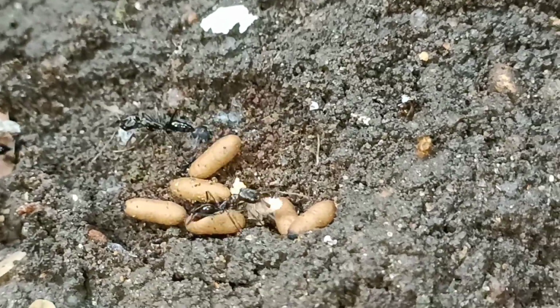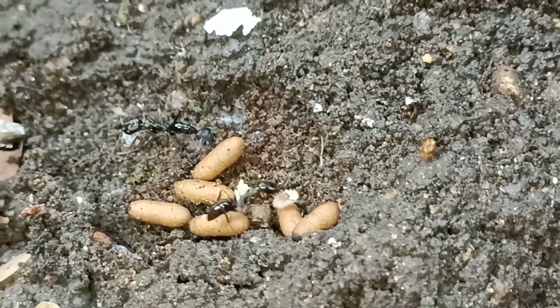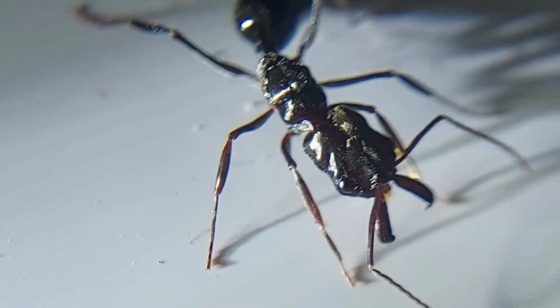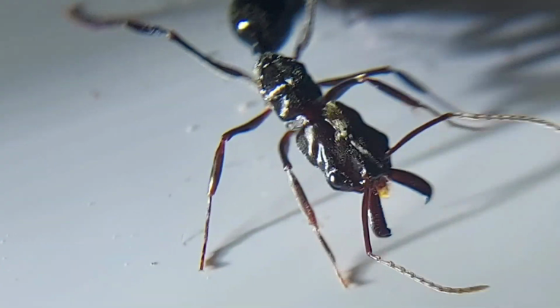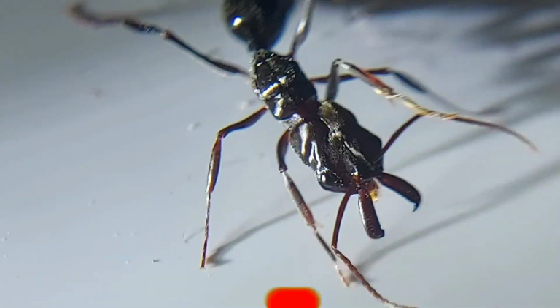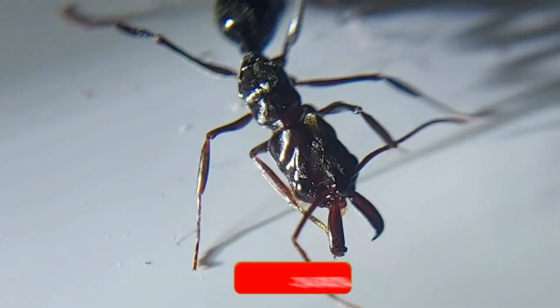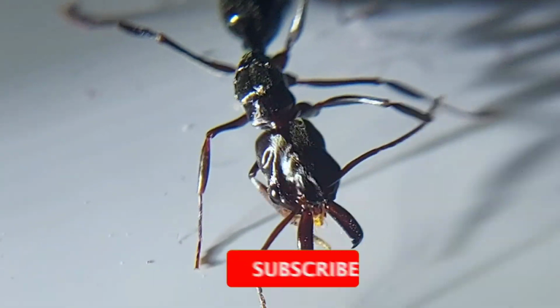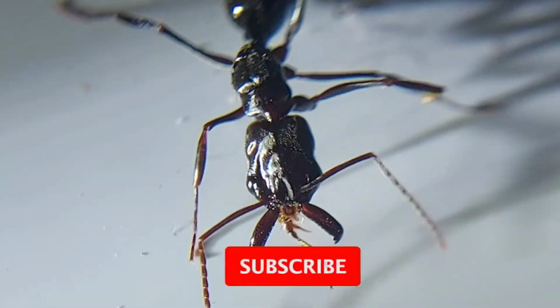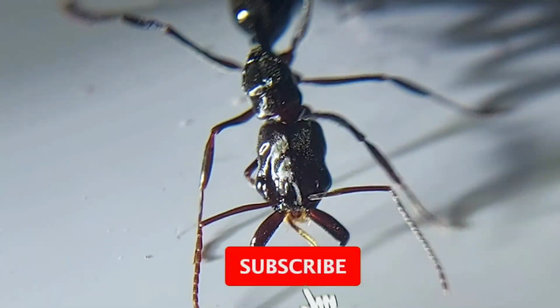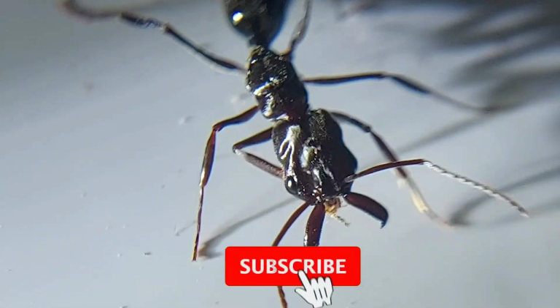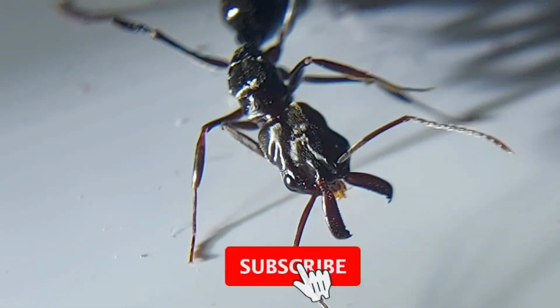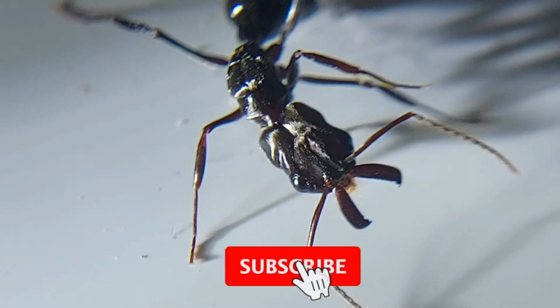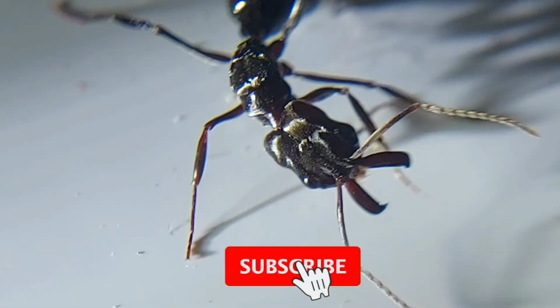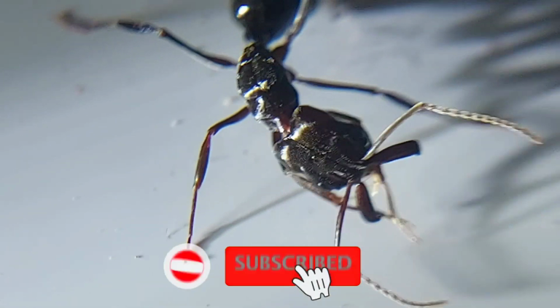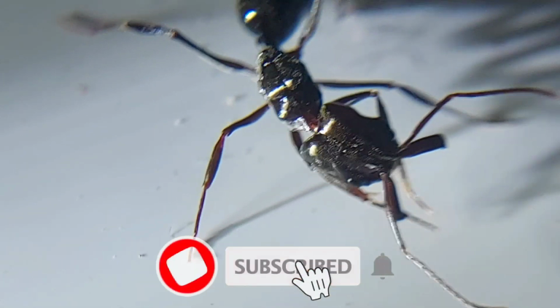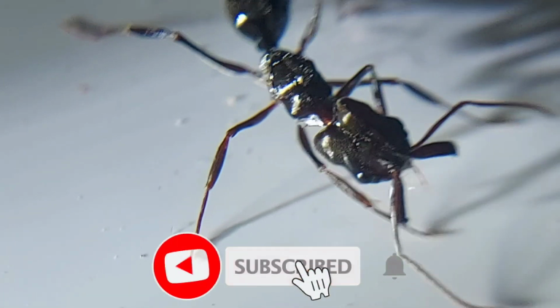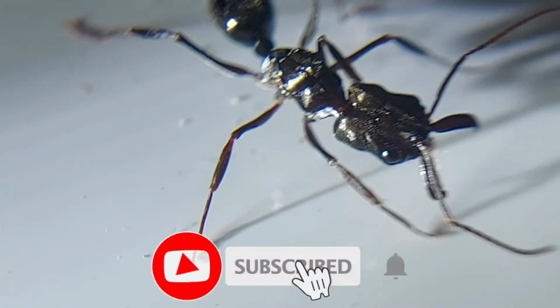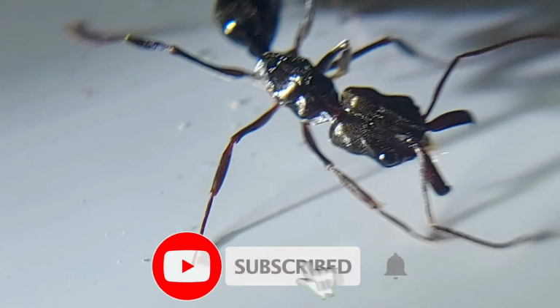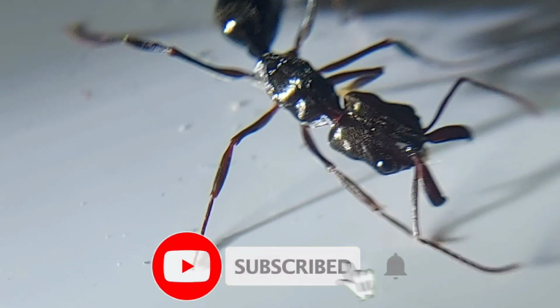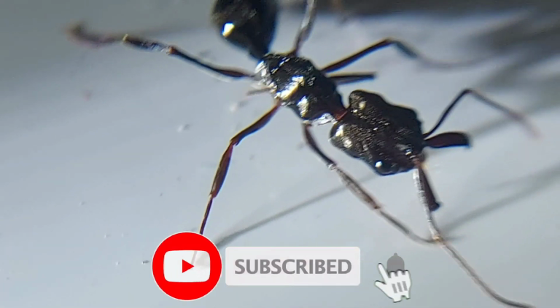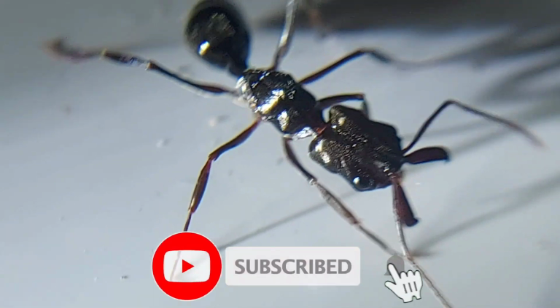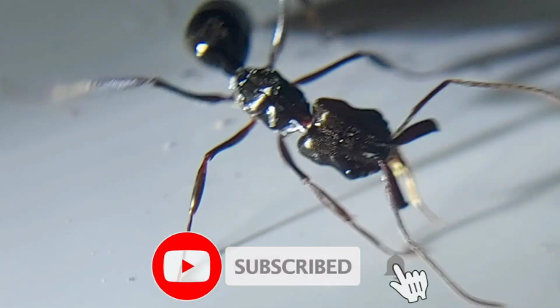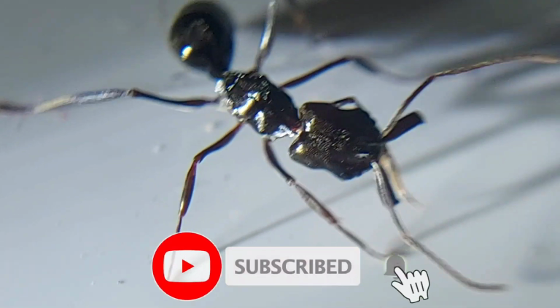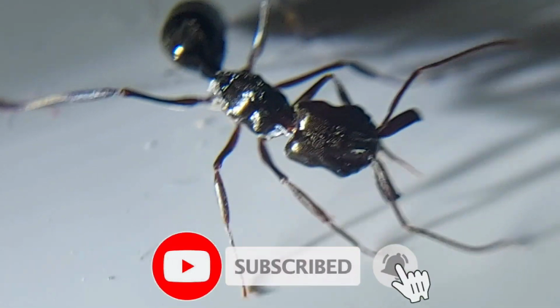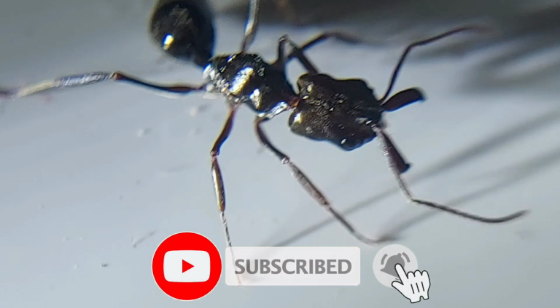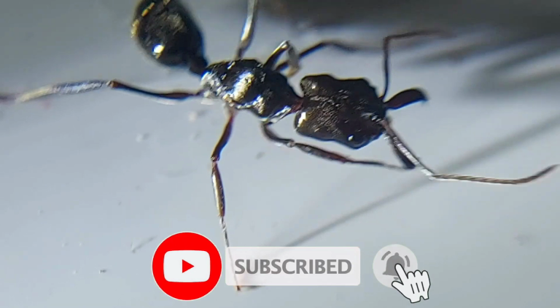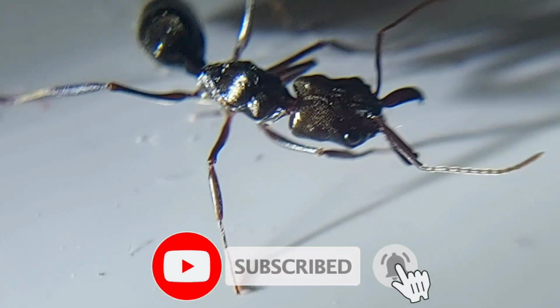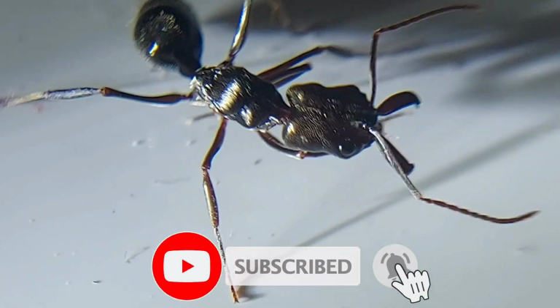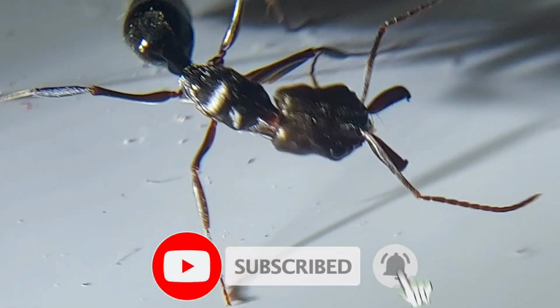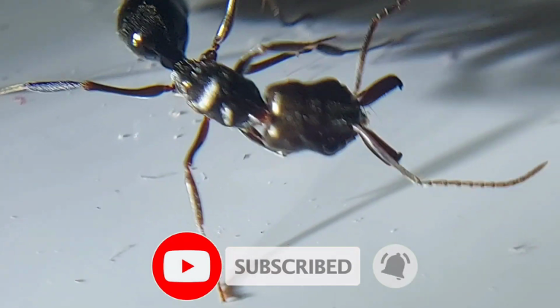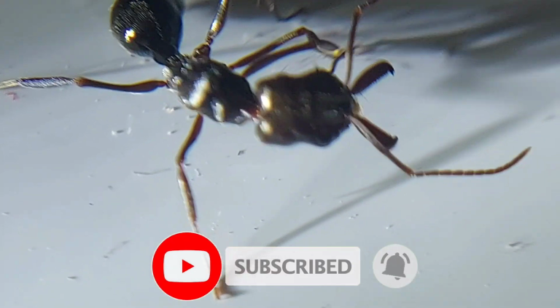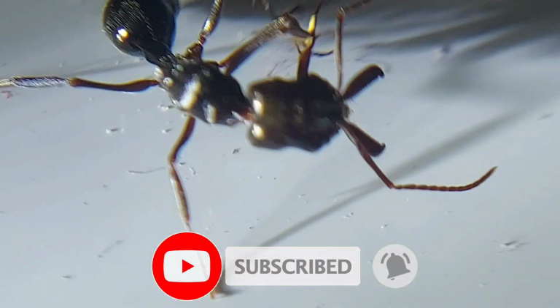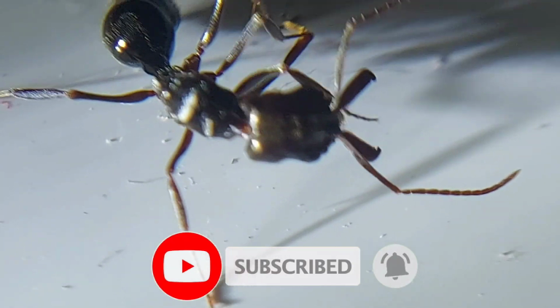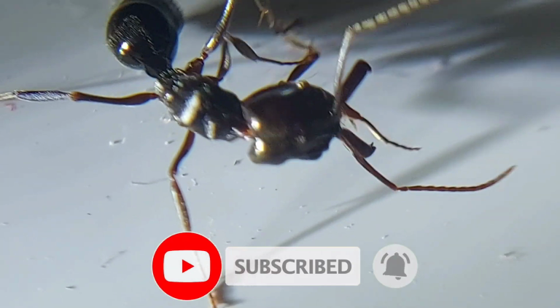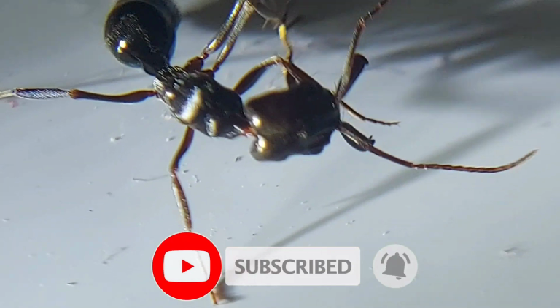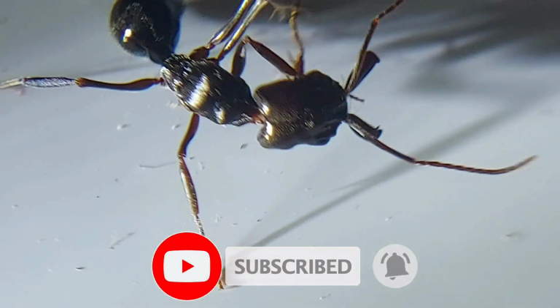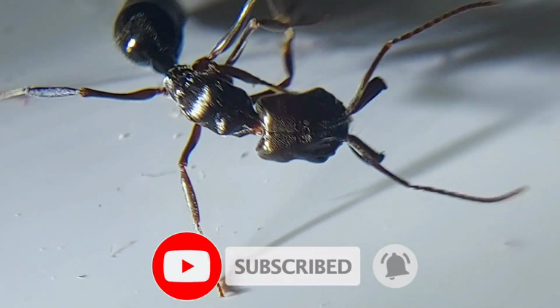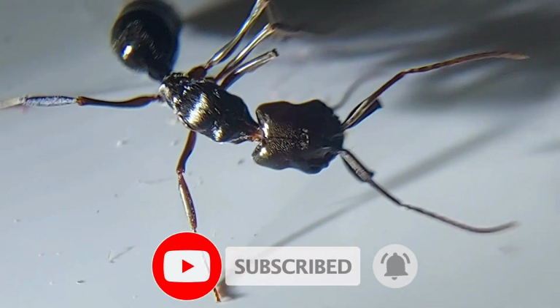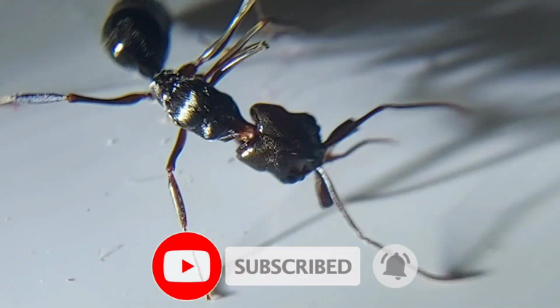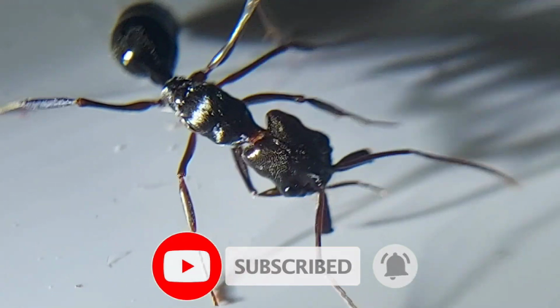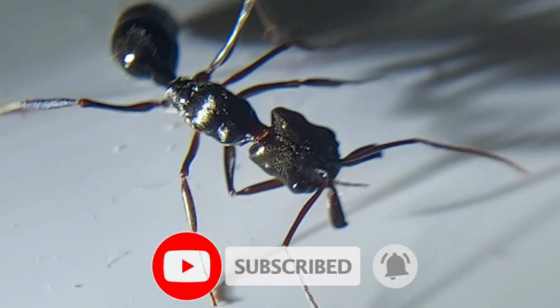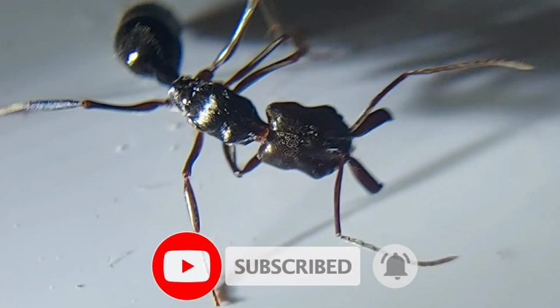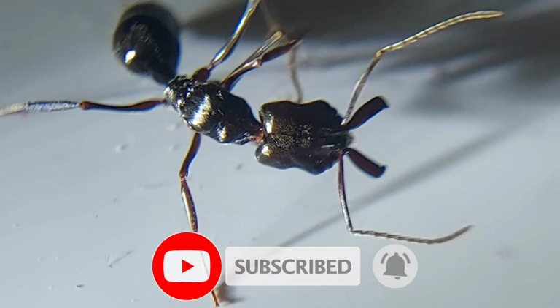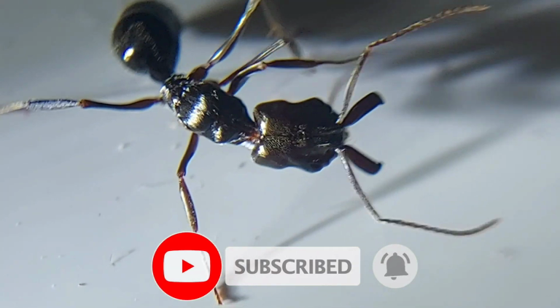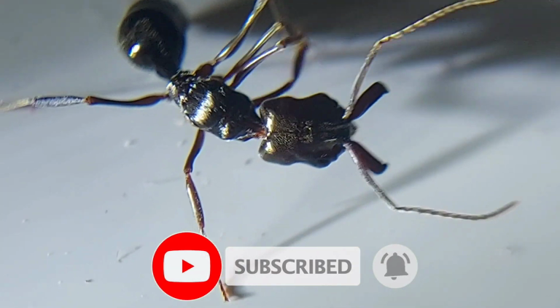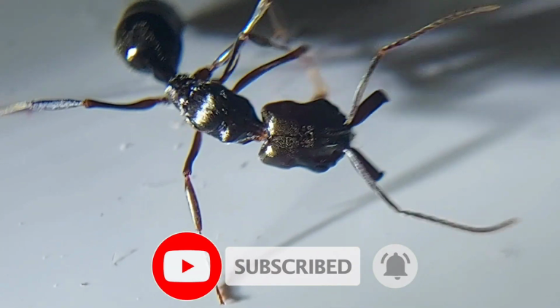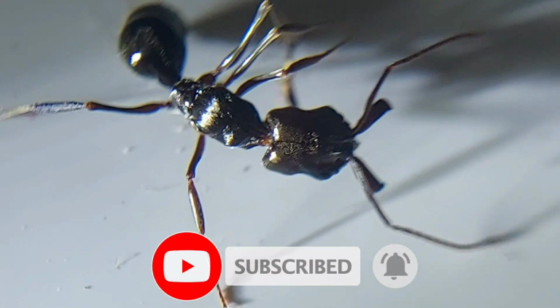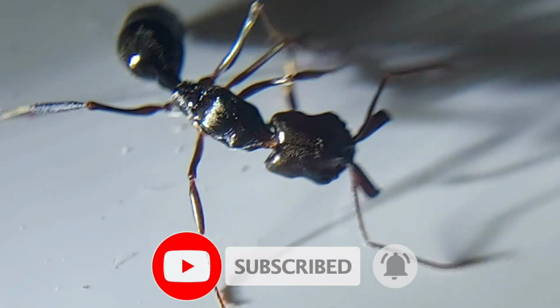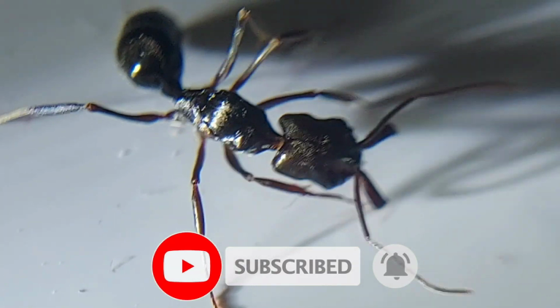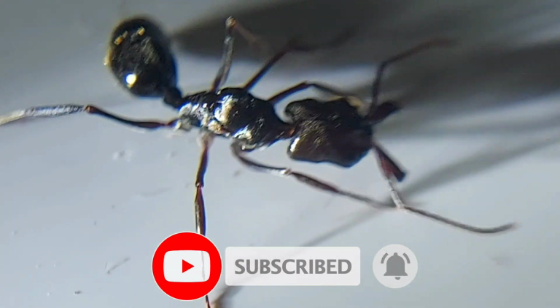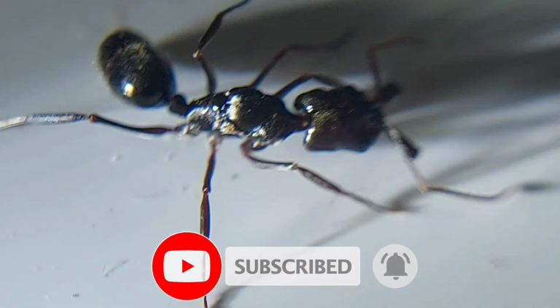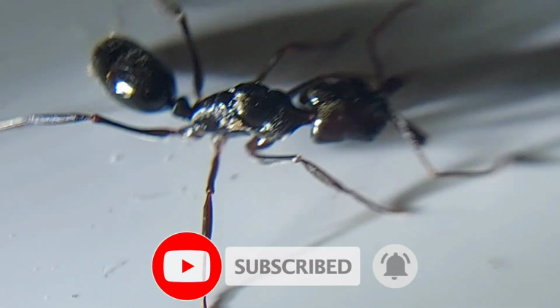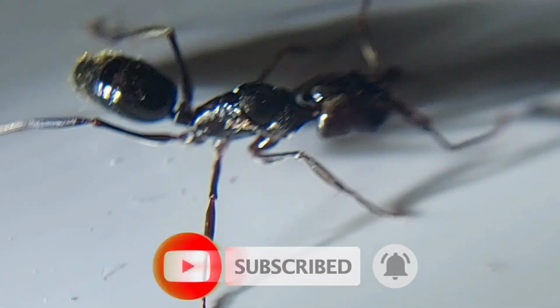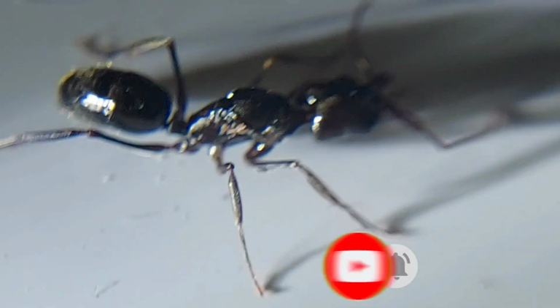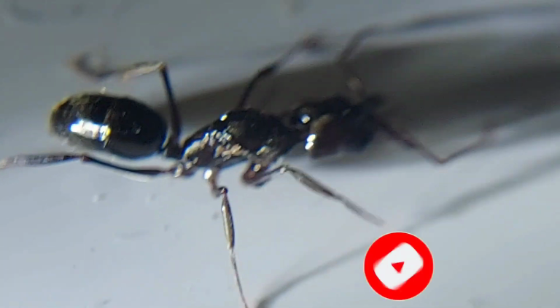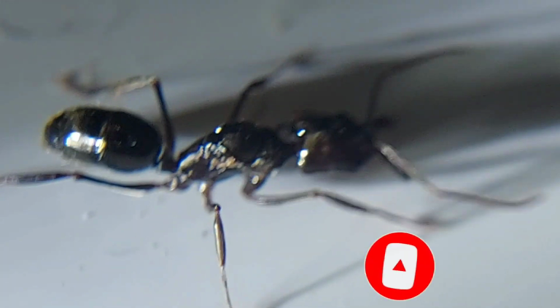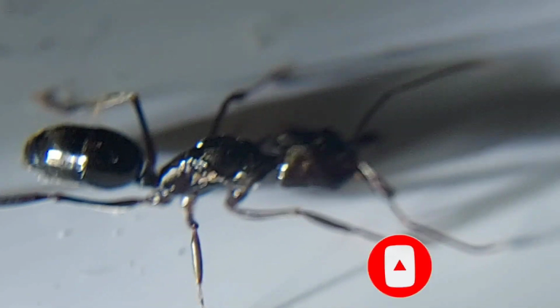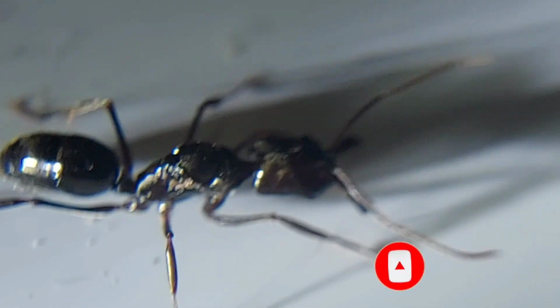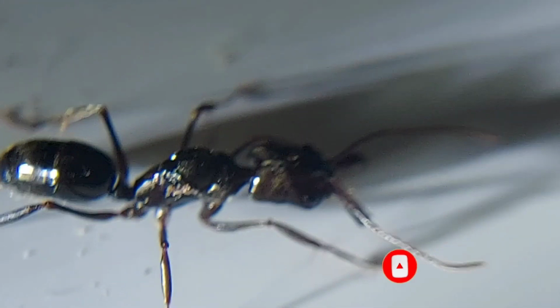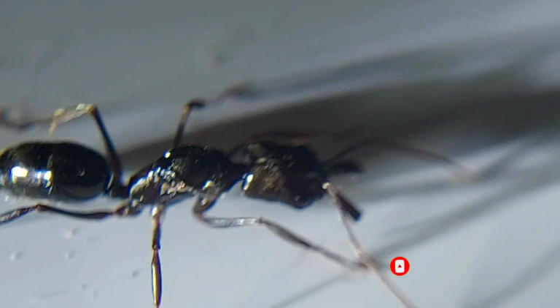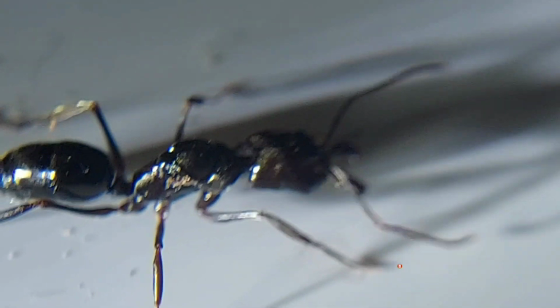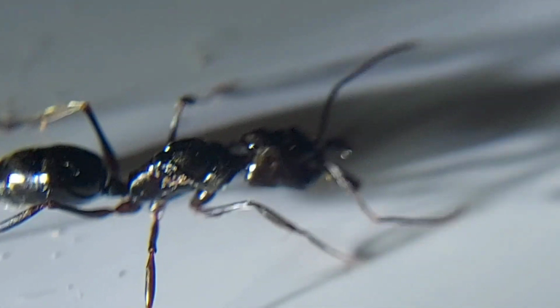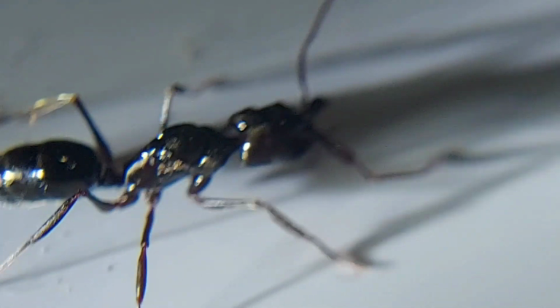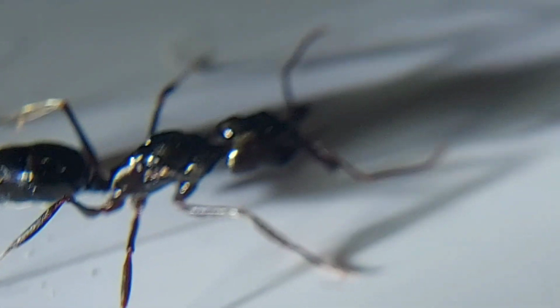This is a trap-jaw queen ant and you can easily recognize the specialized mandibles. Now let's get to the fun part.